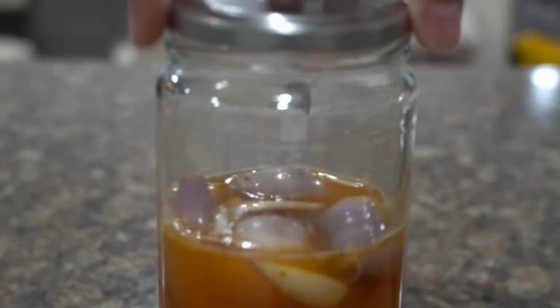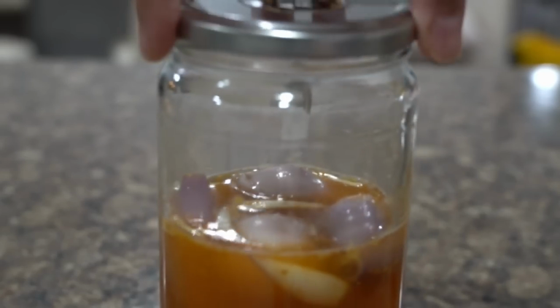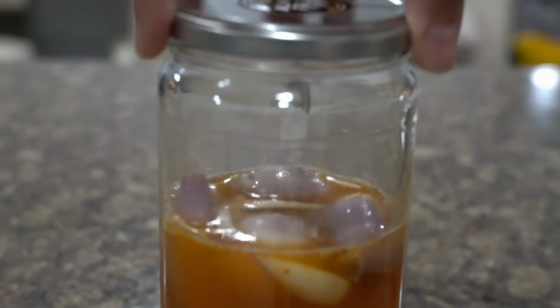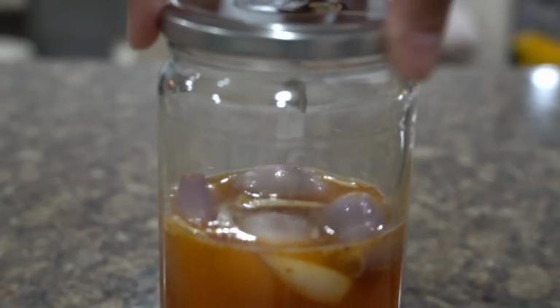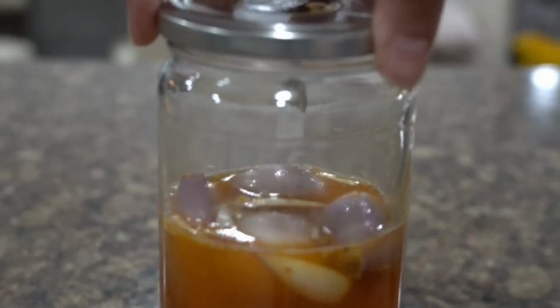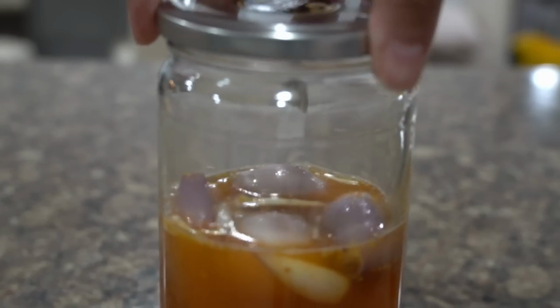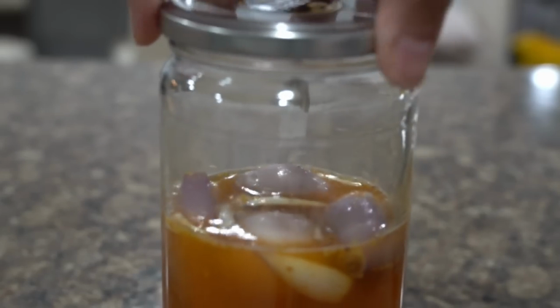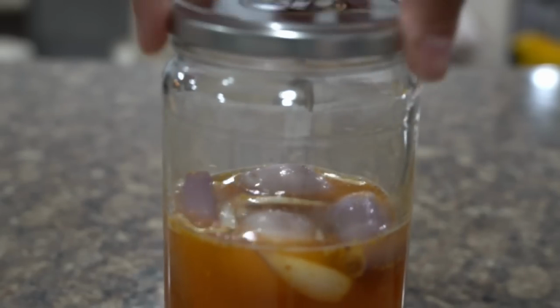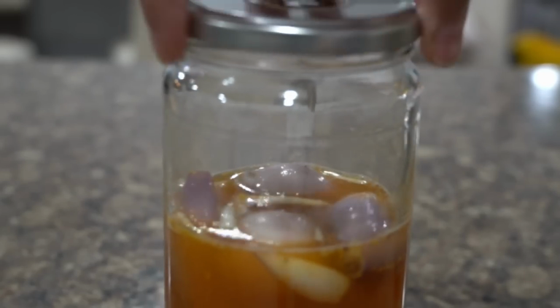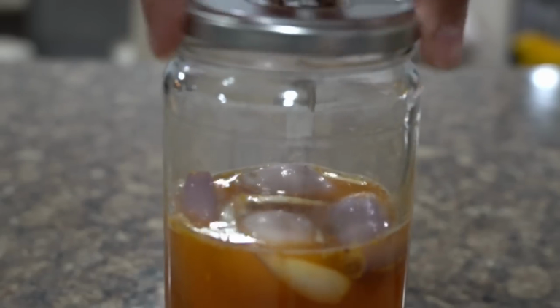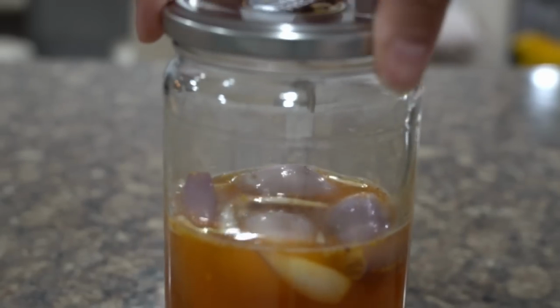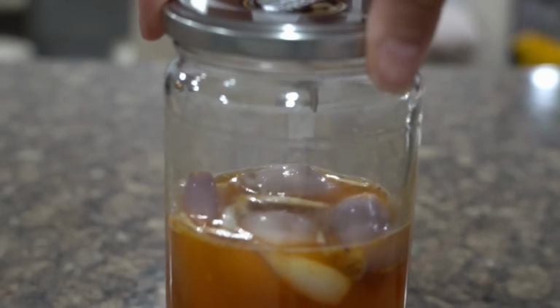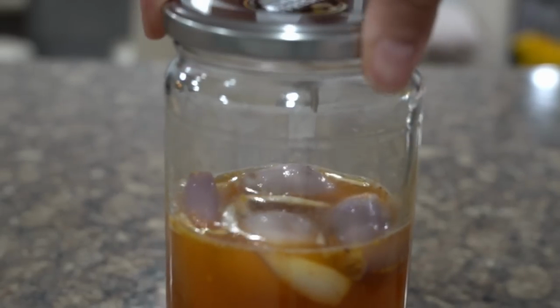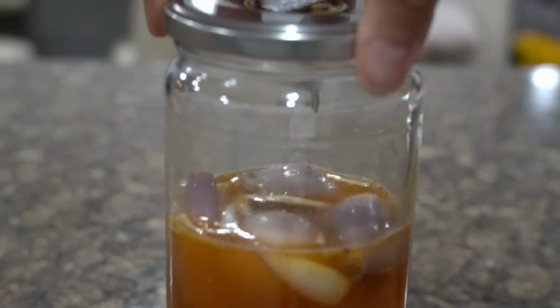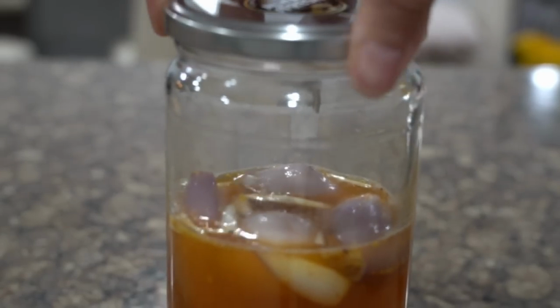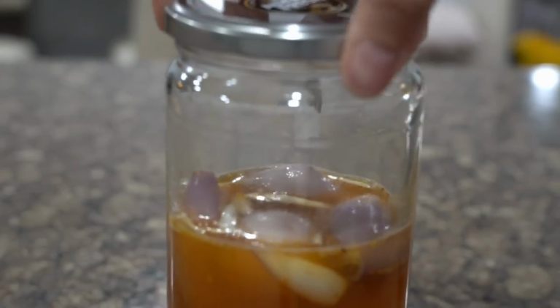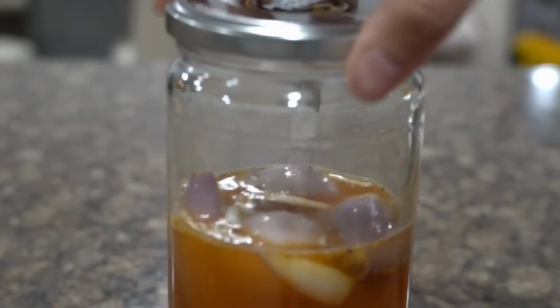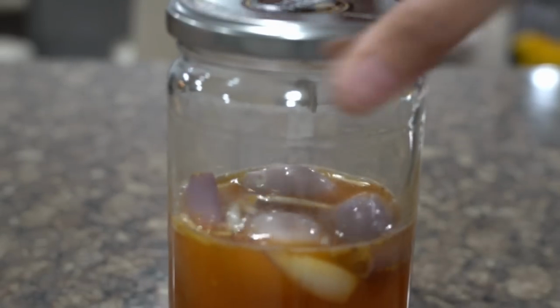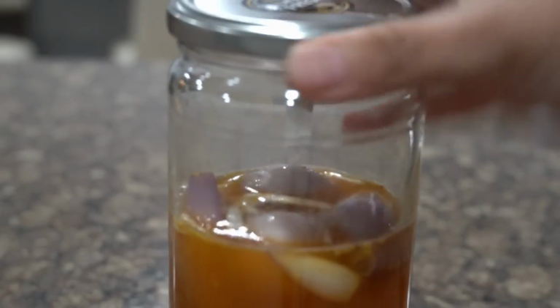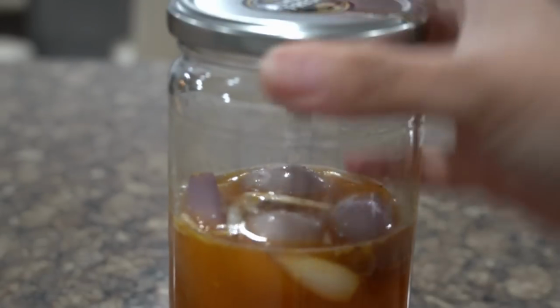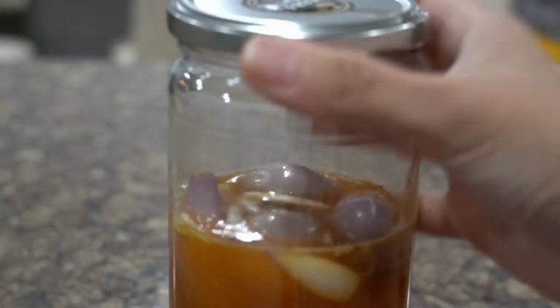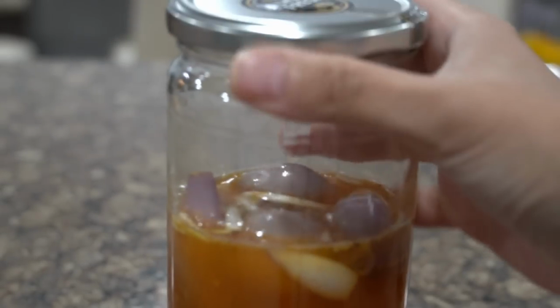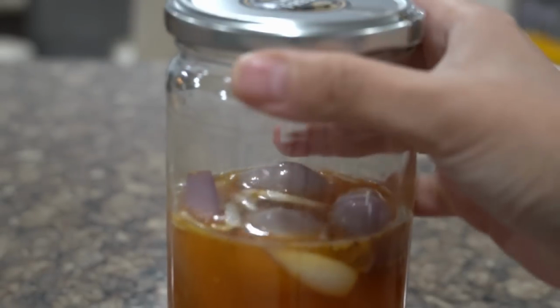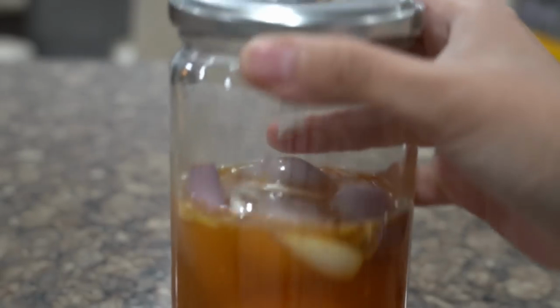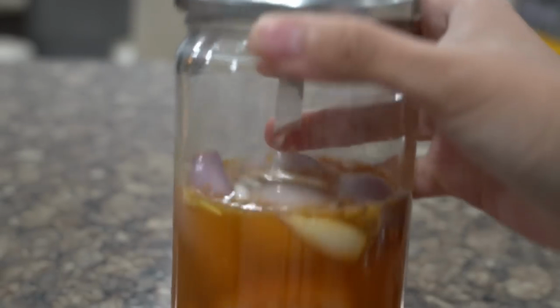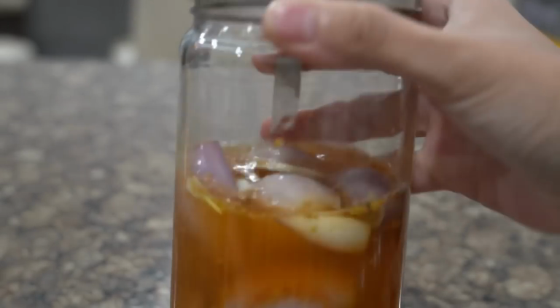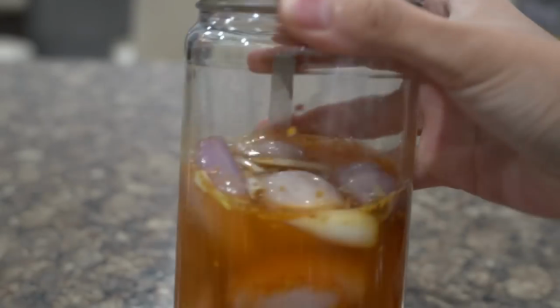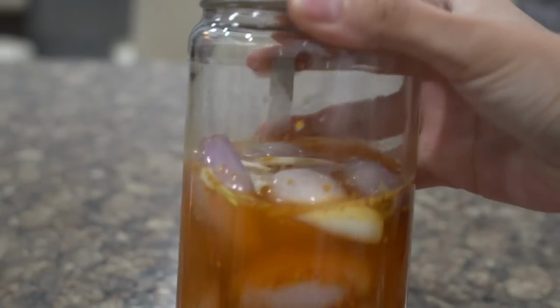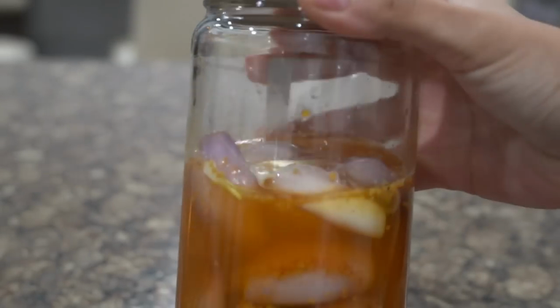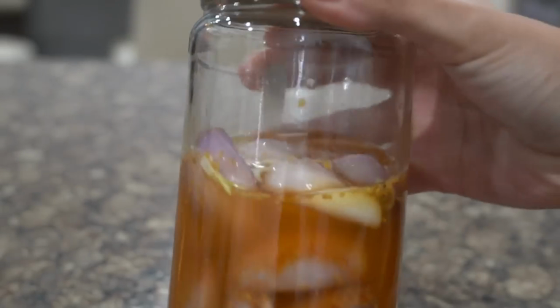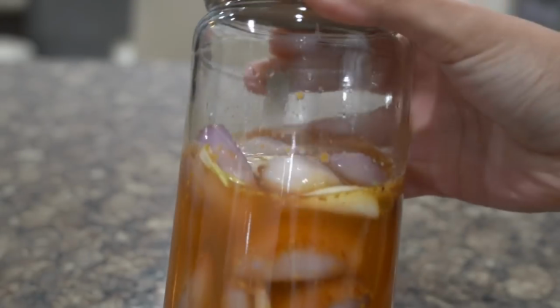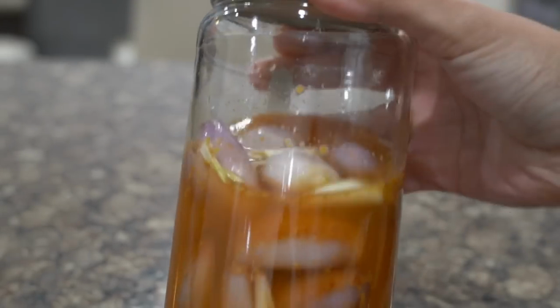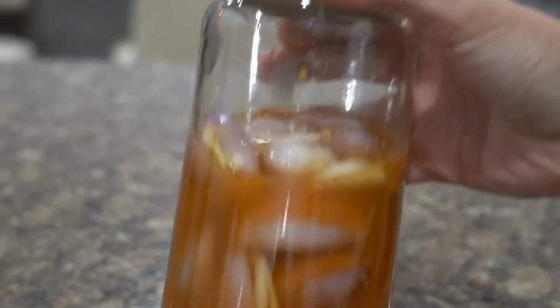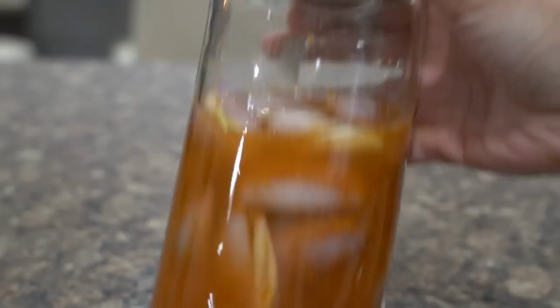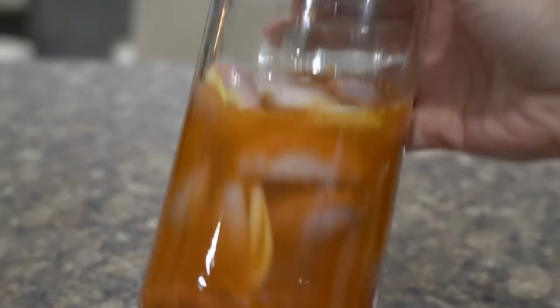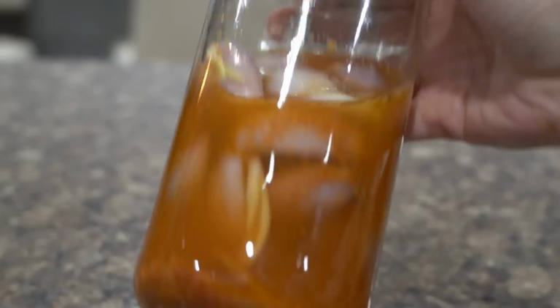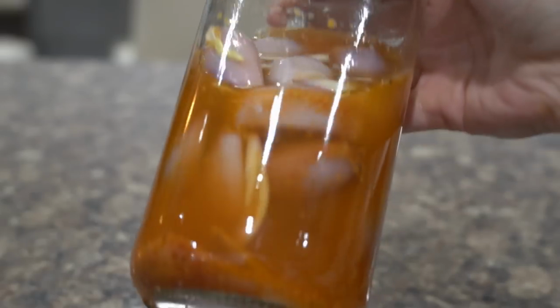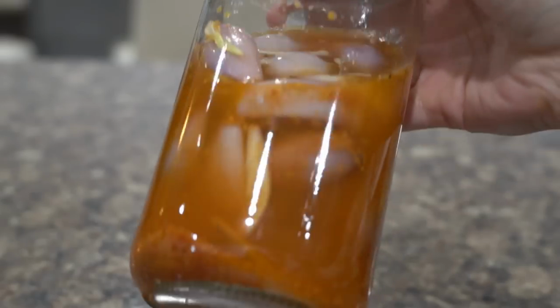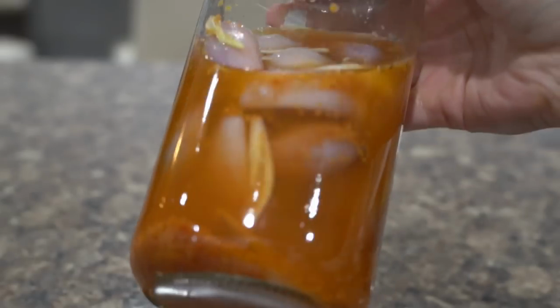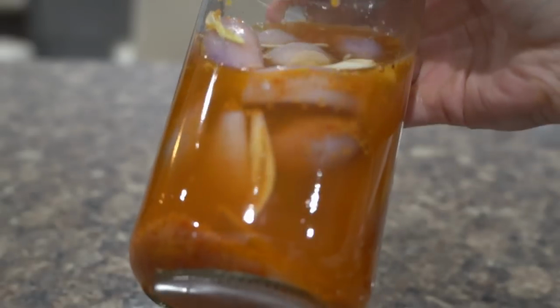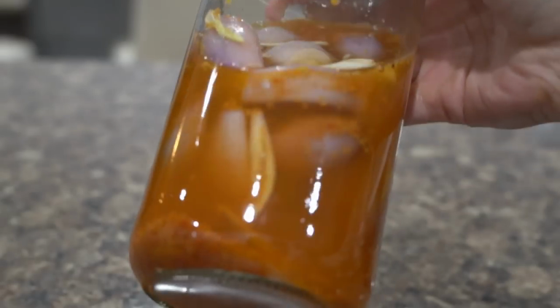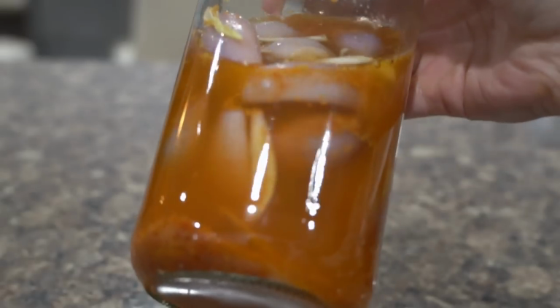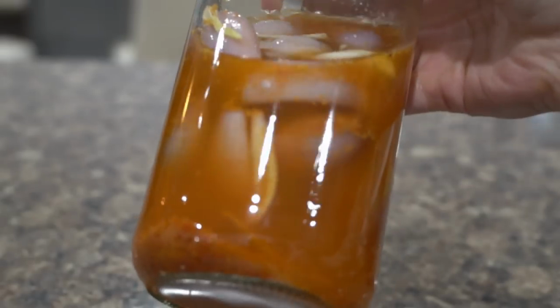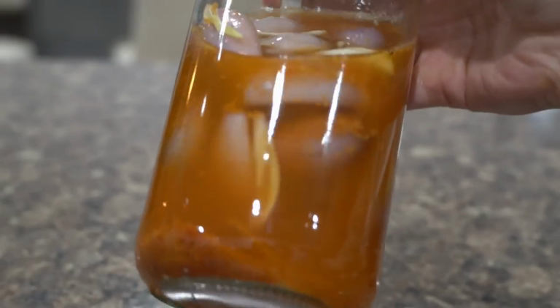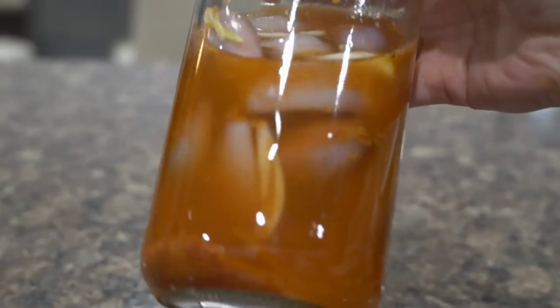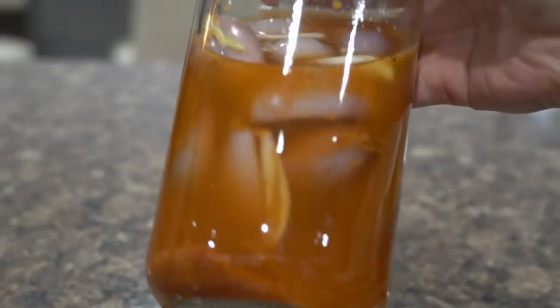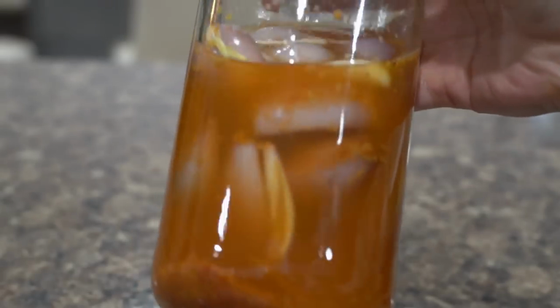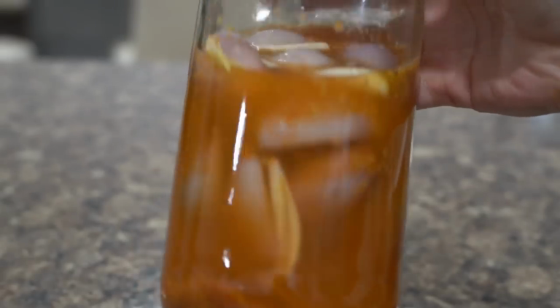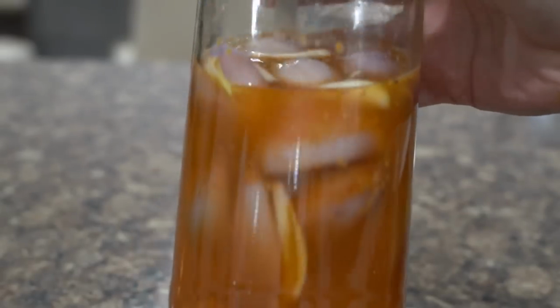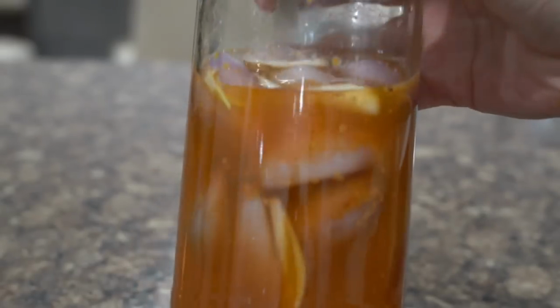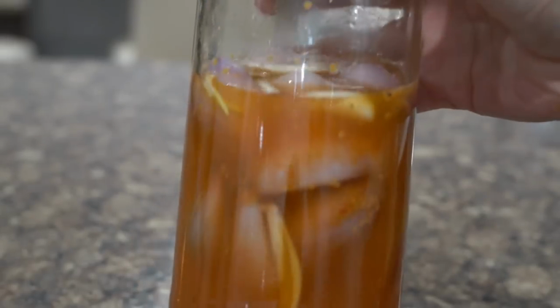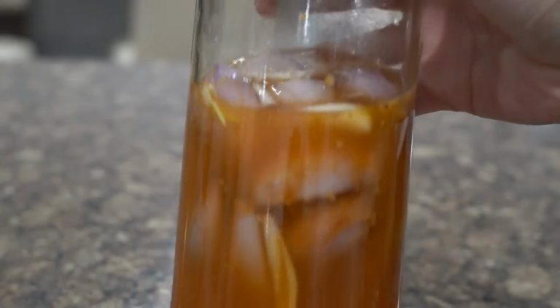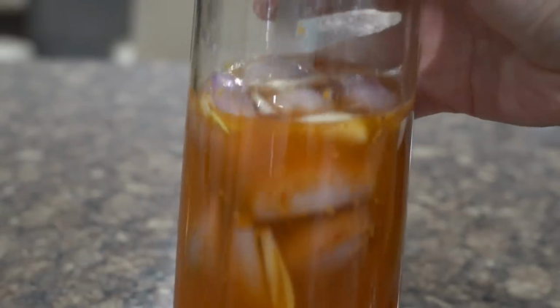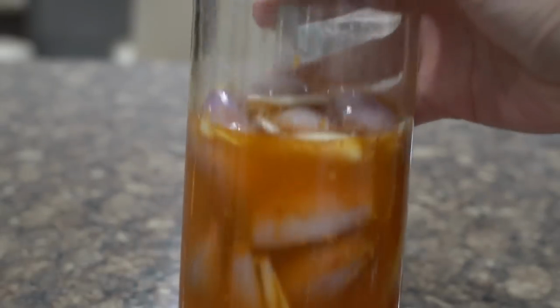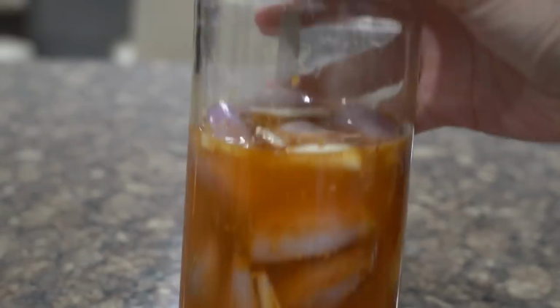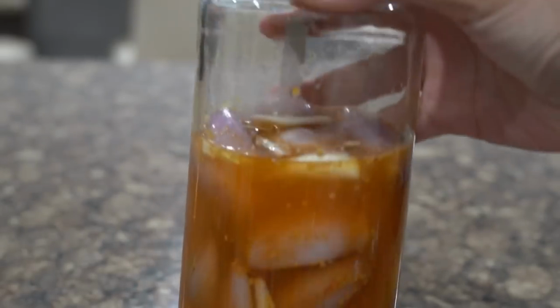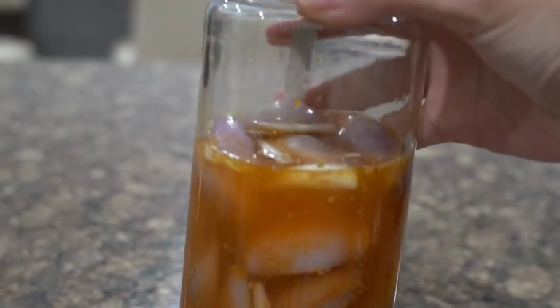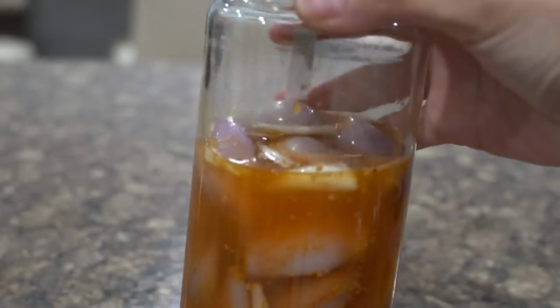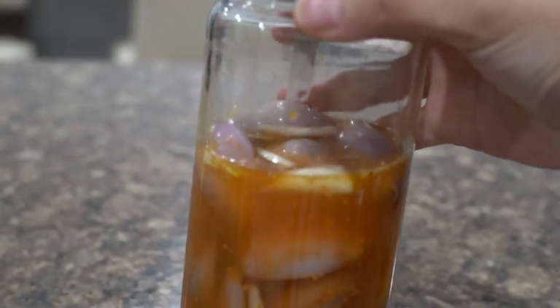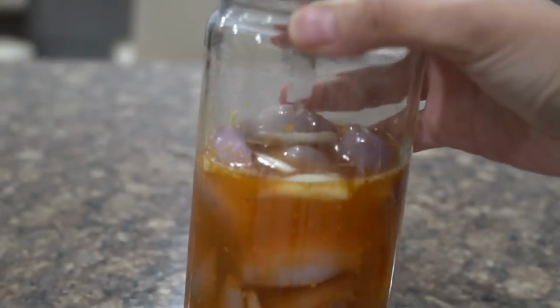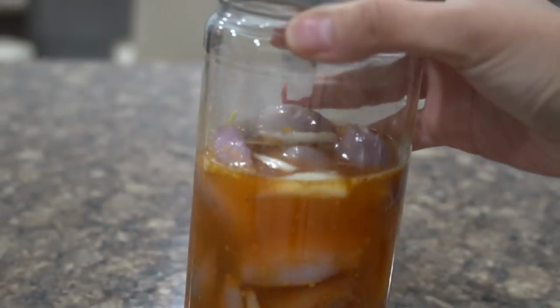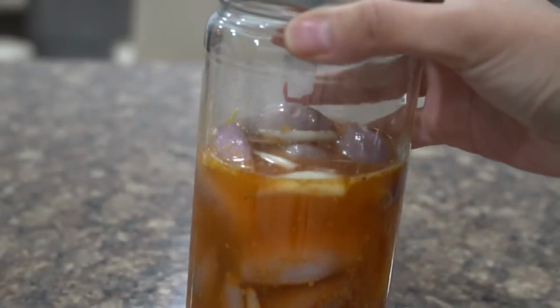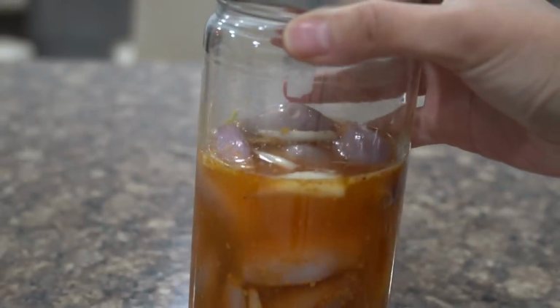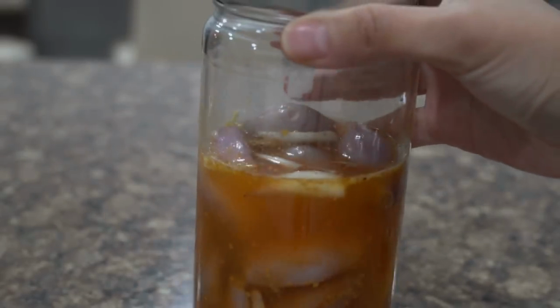Leave it on the counter for a few days and your onion pickle should be ready.